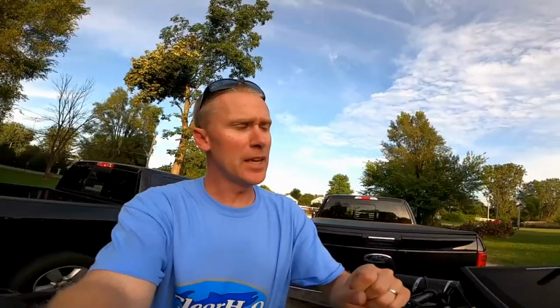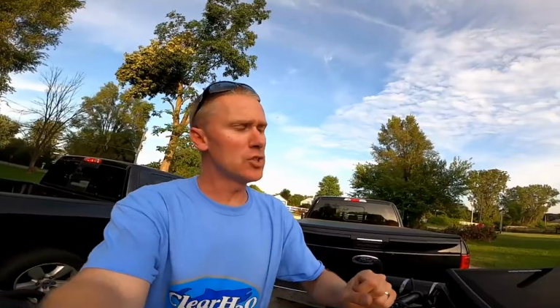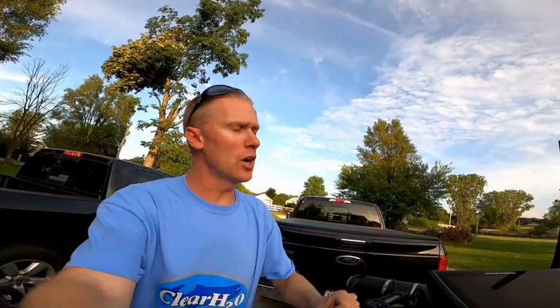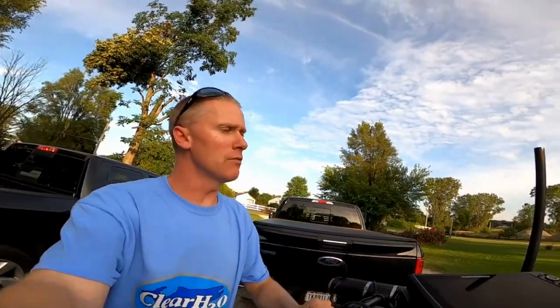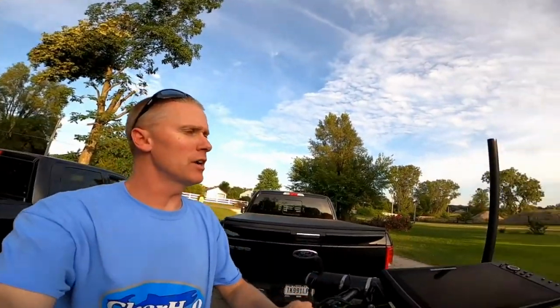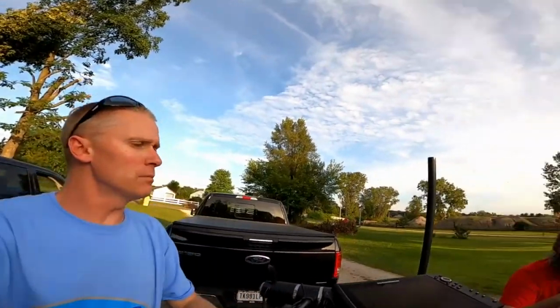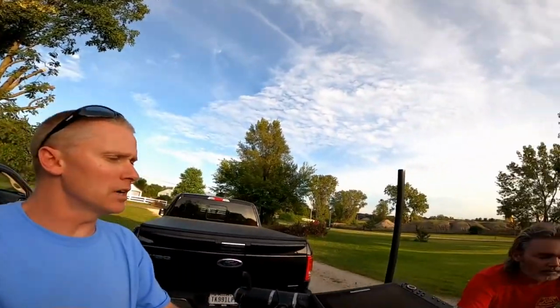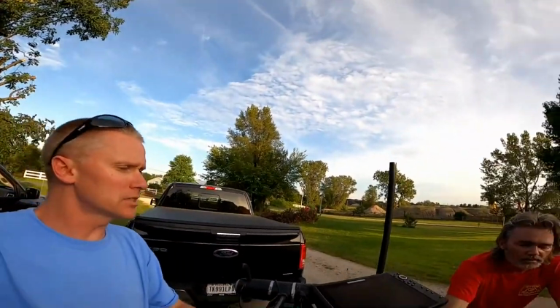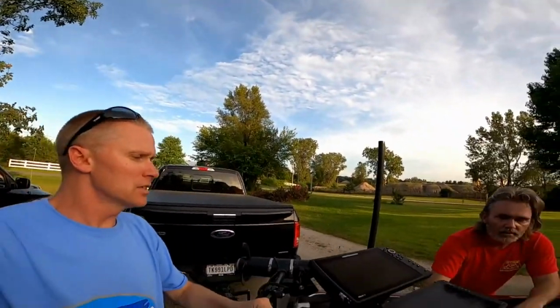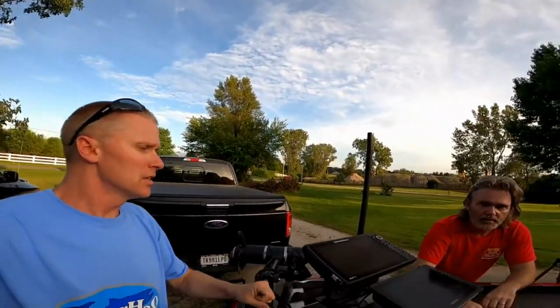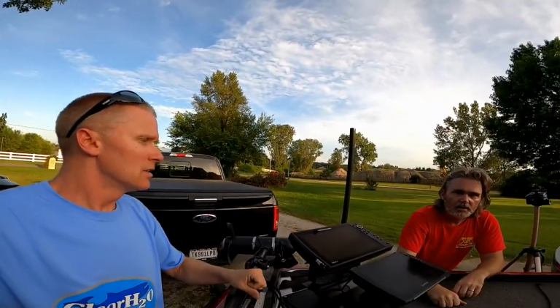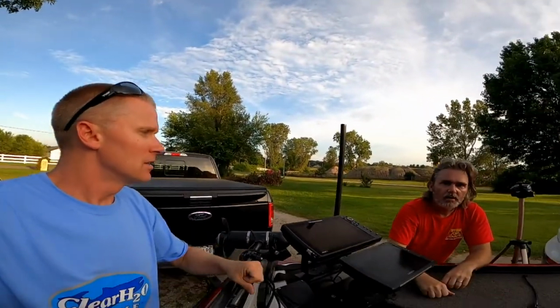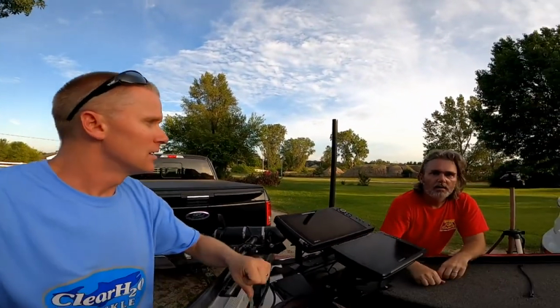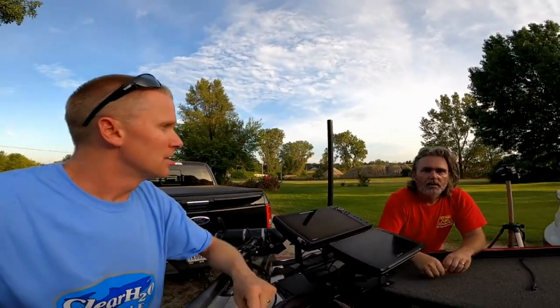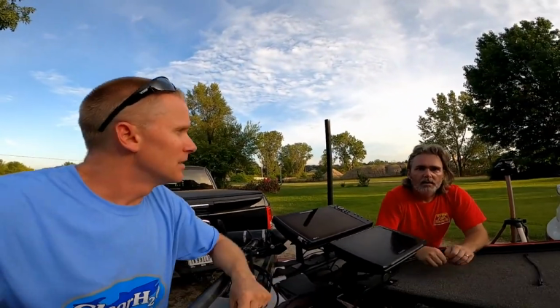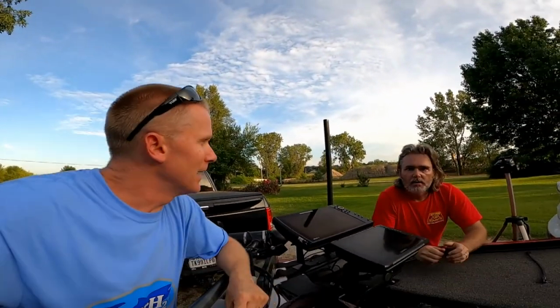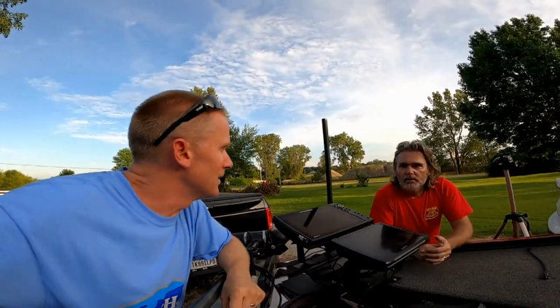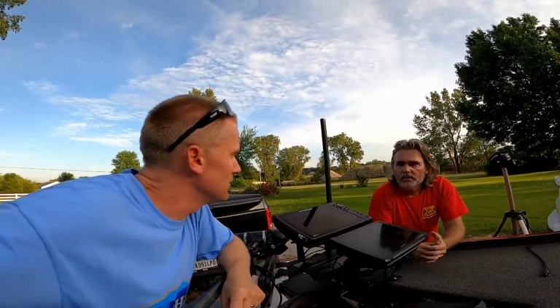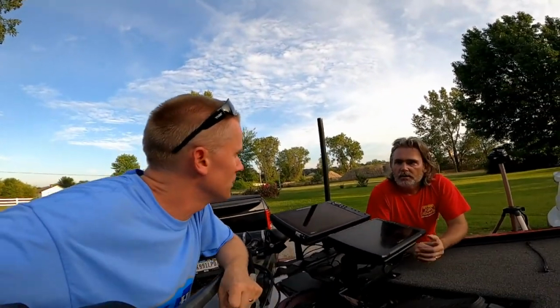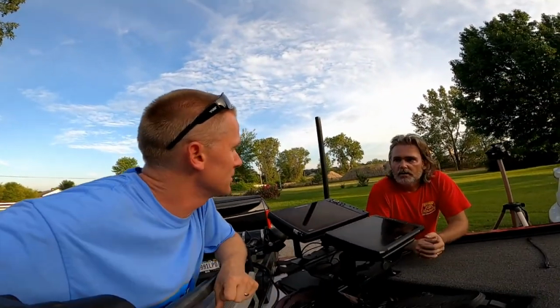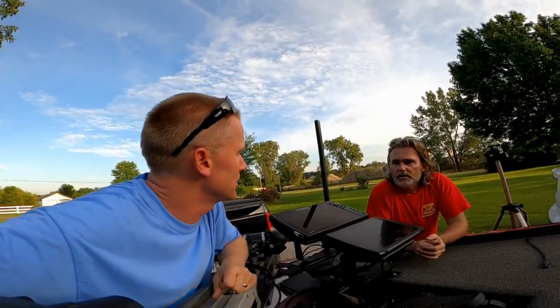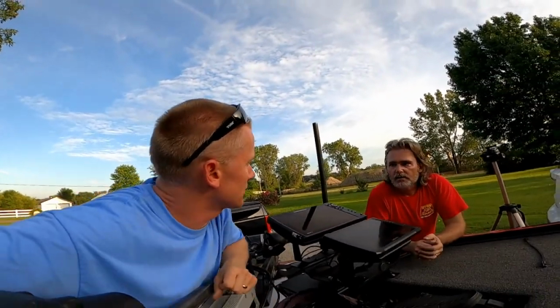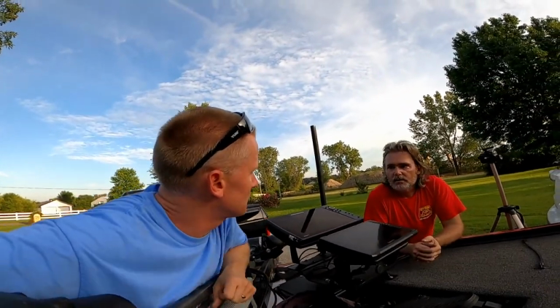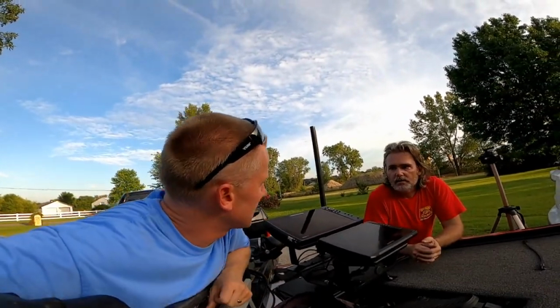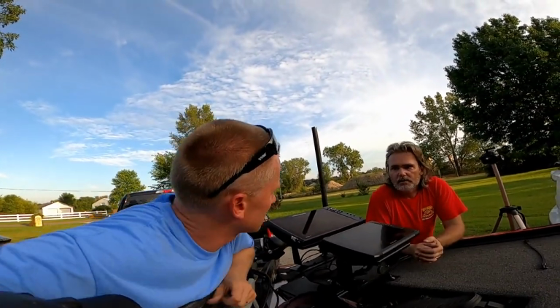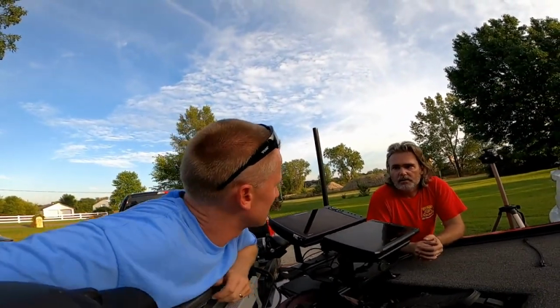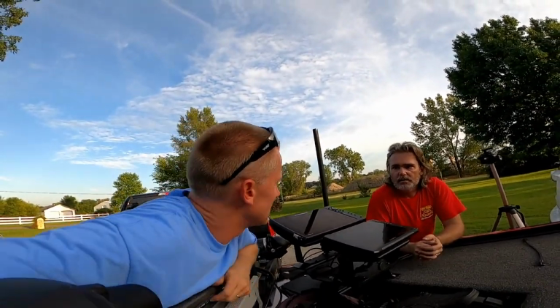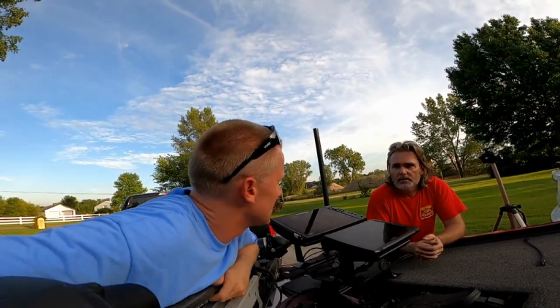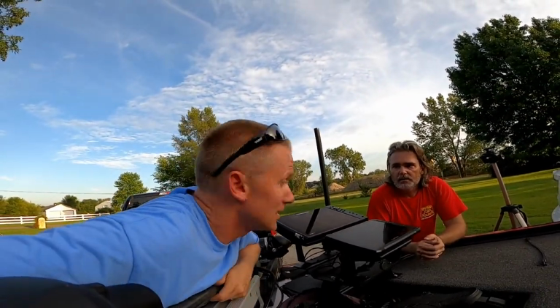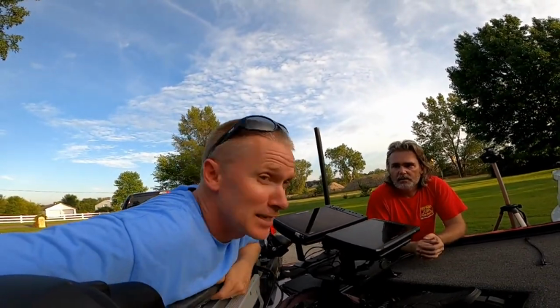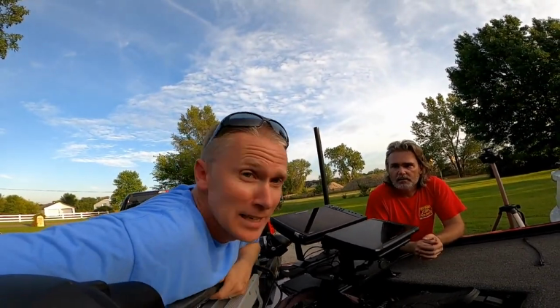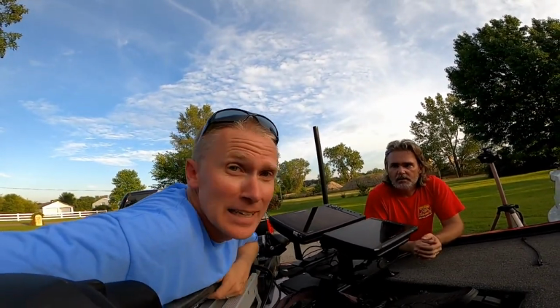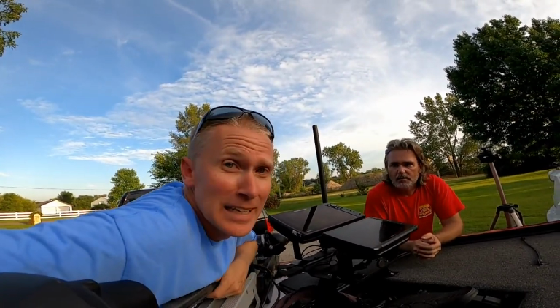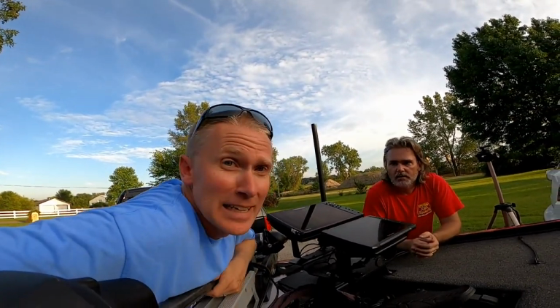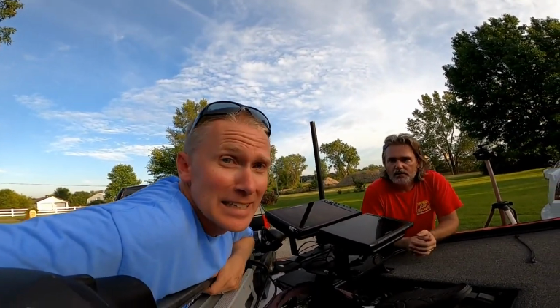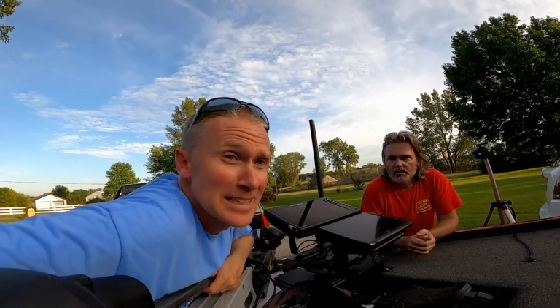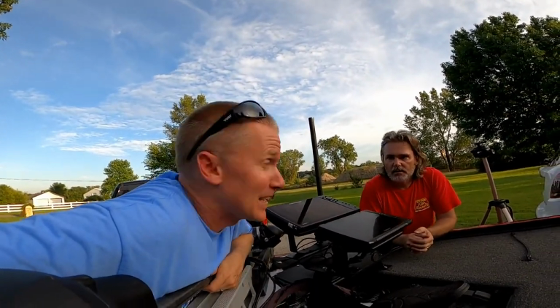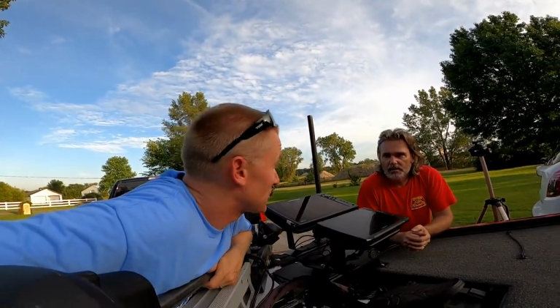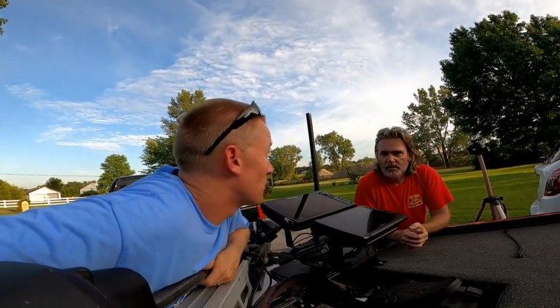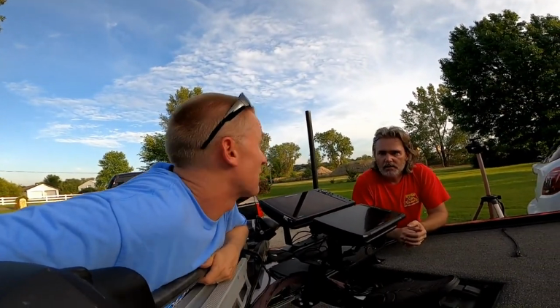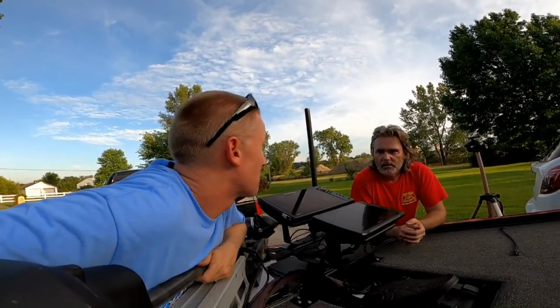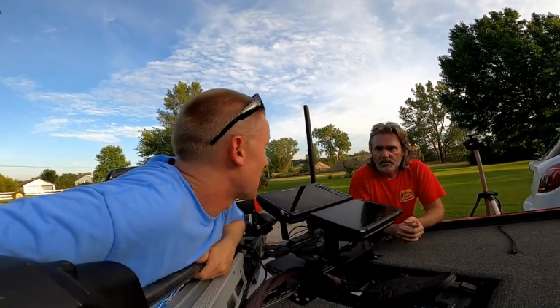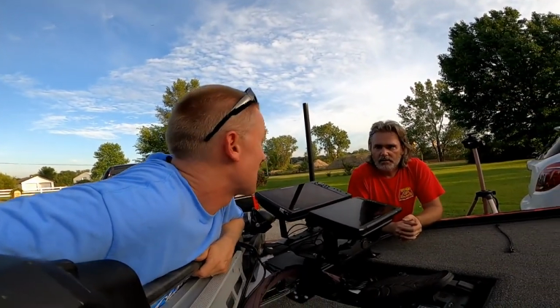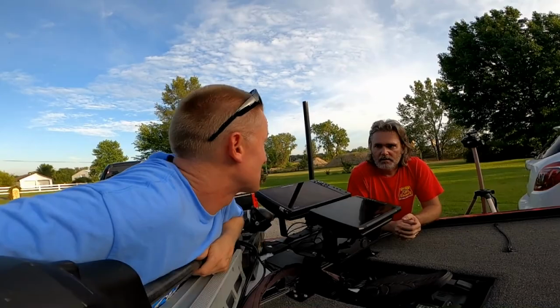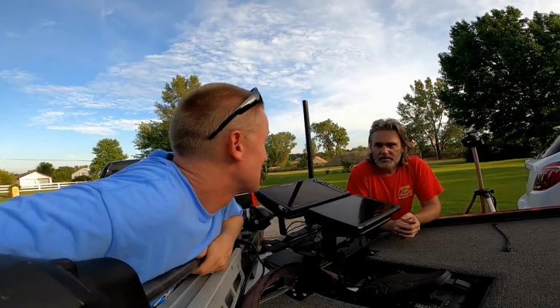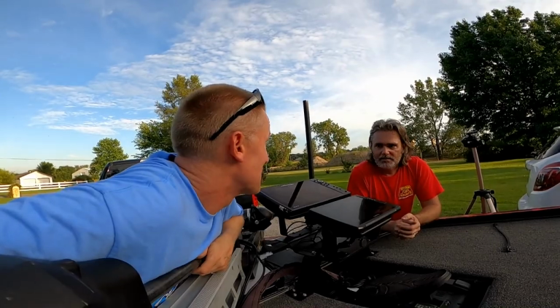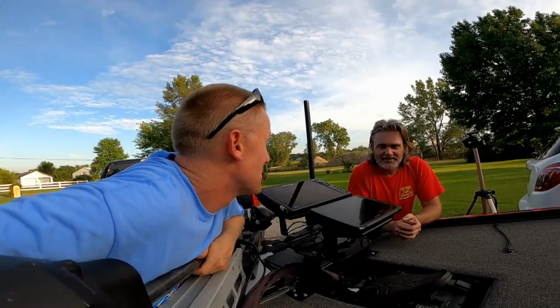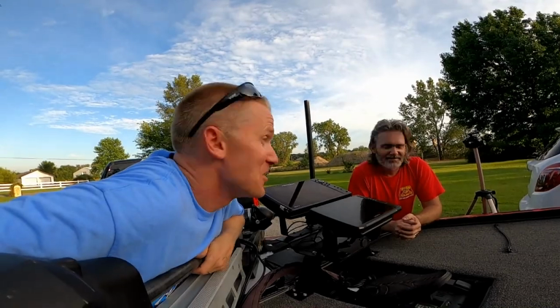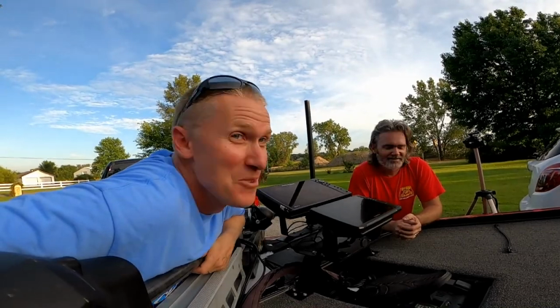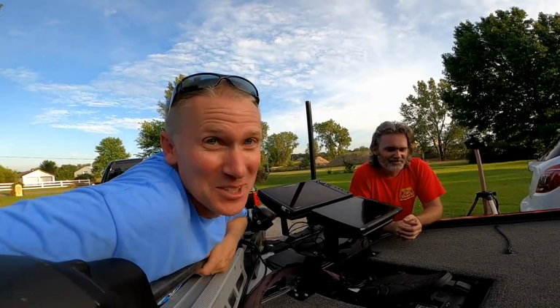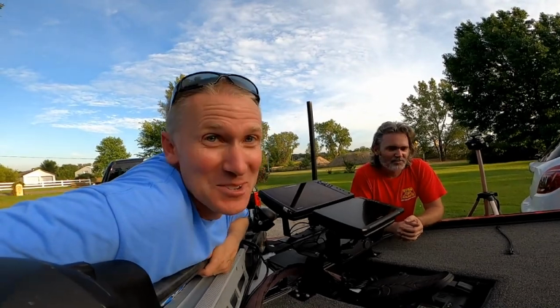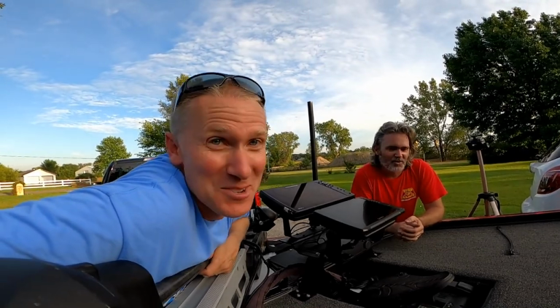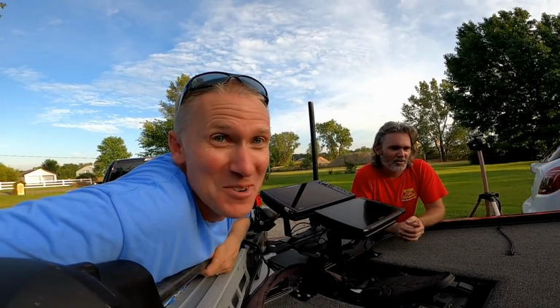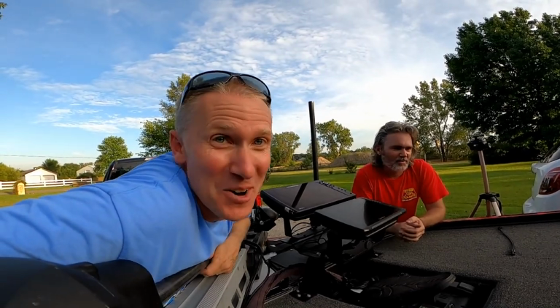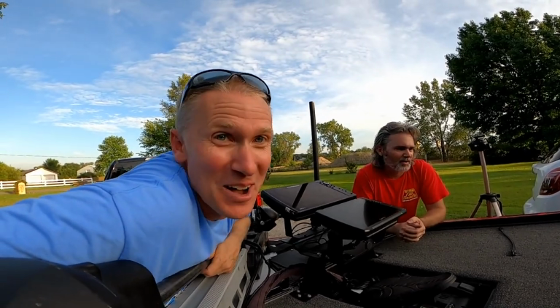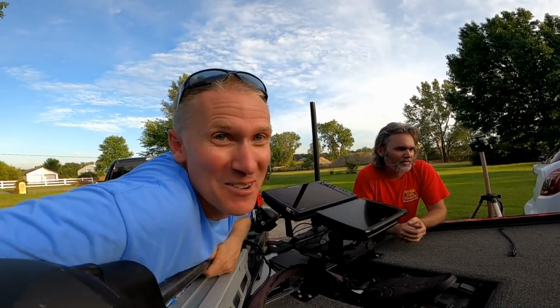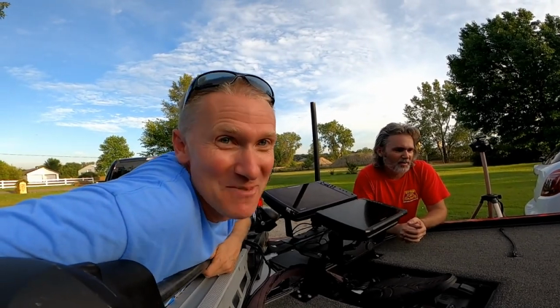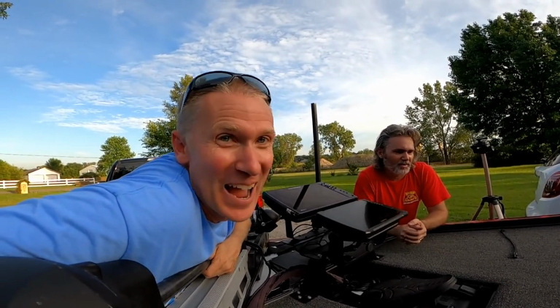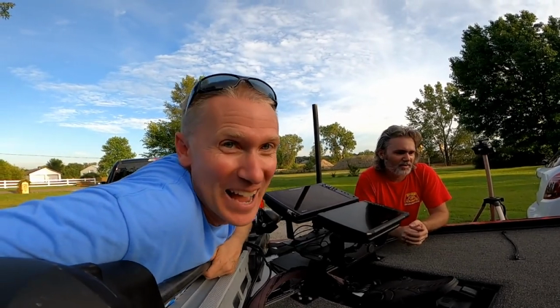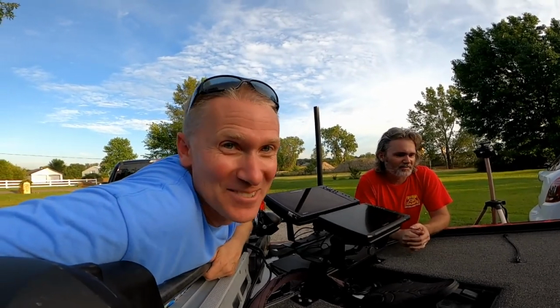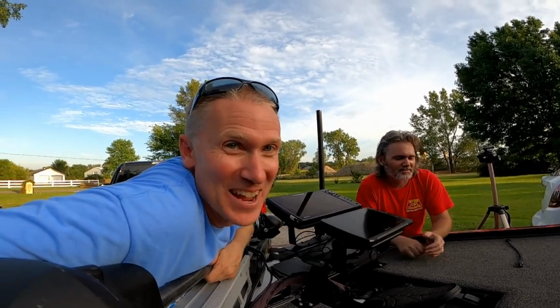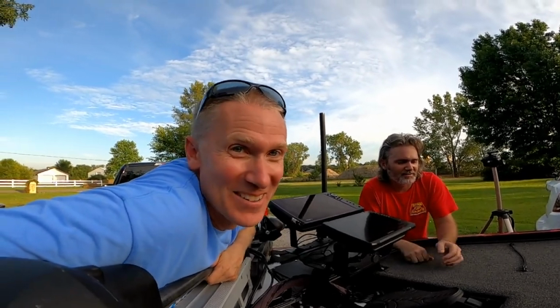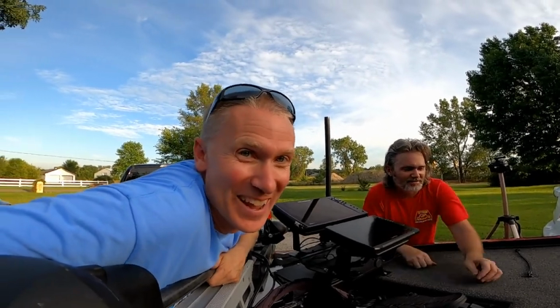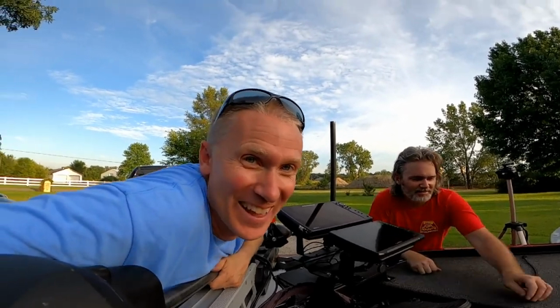Thank you very much, Joe. Straight Up Mounts is what I now have on my boat, proudly — links are down below in the description. It's time to go have a blast with some smallmouth bass, baby!